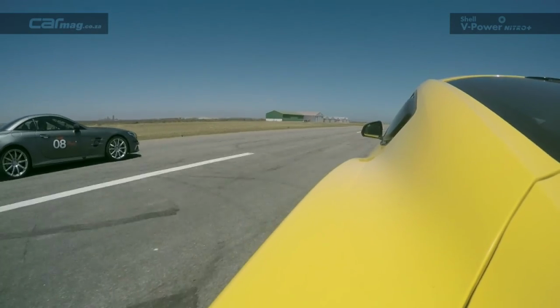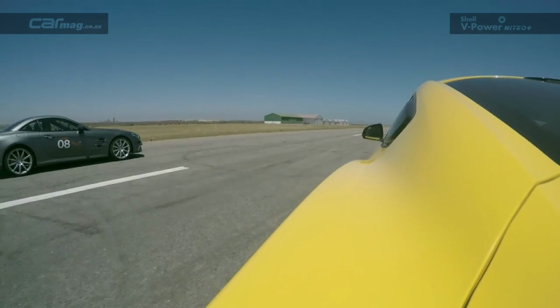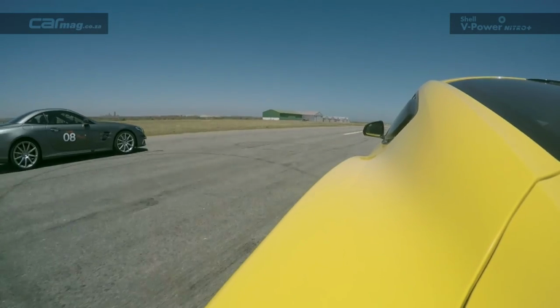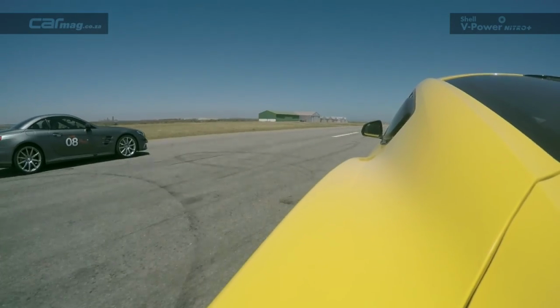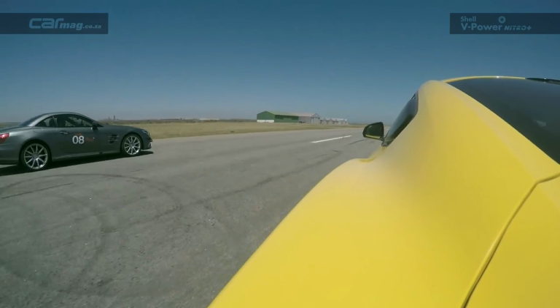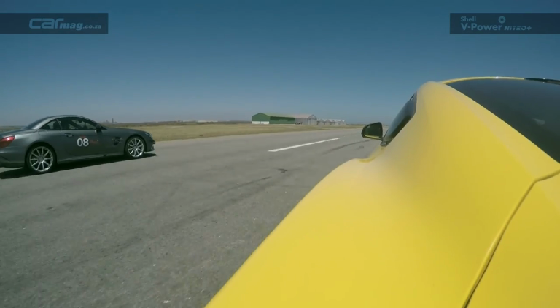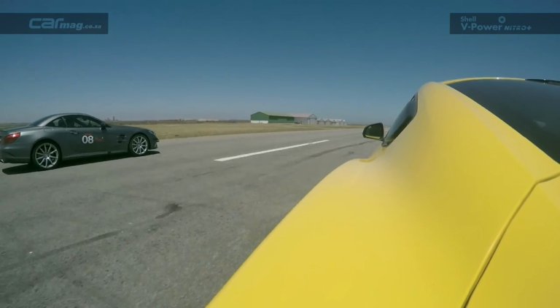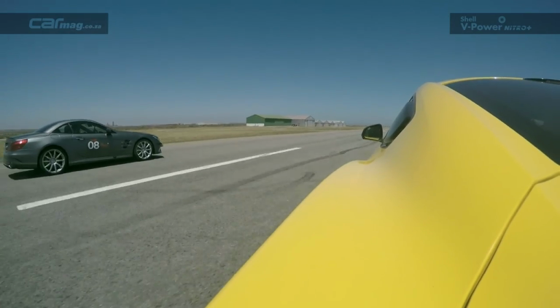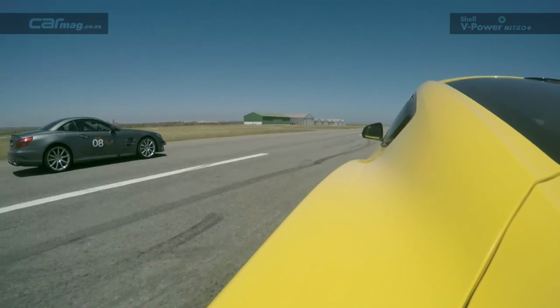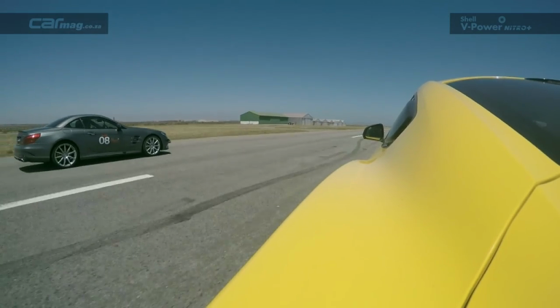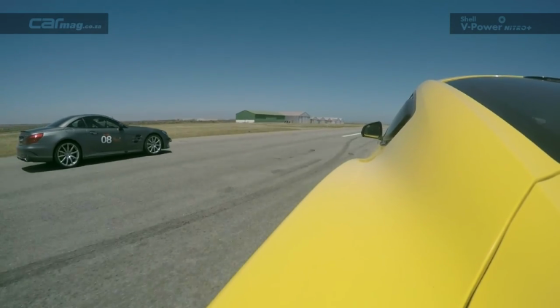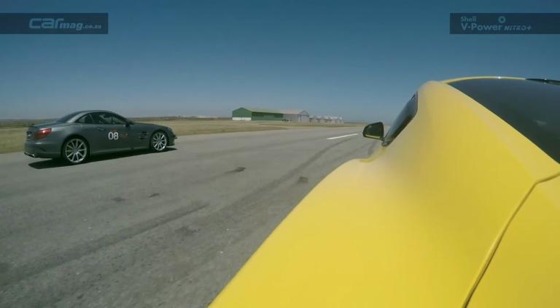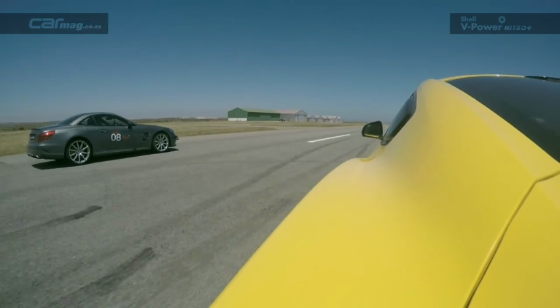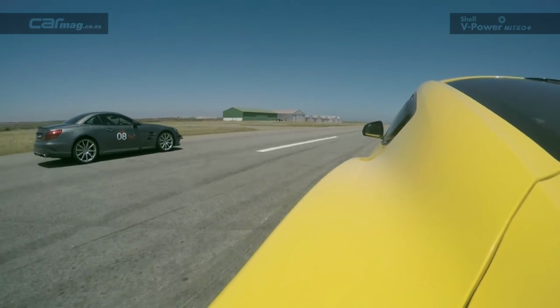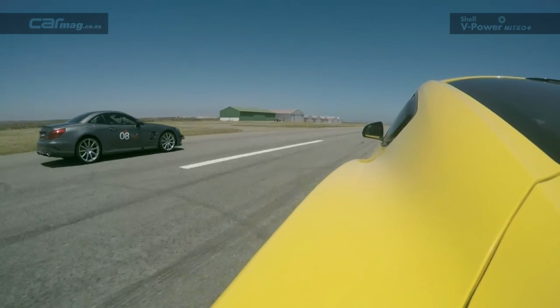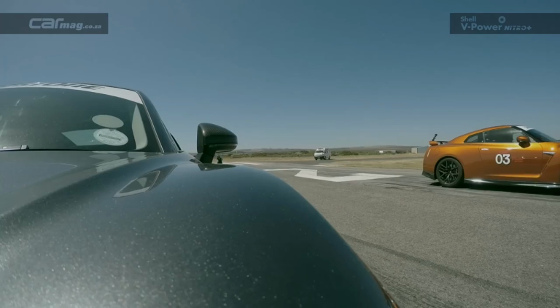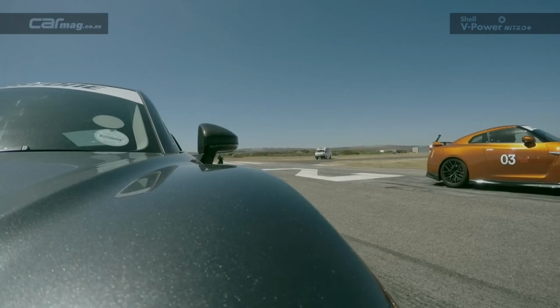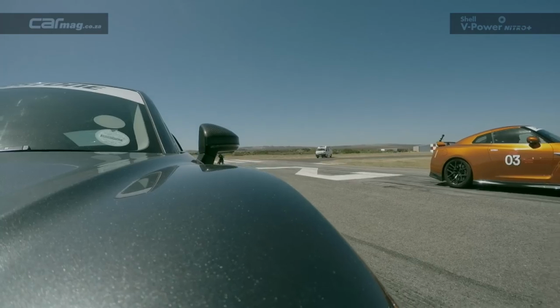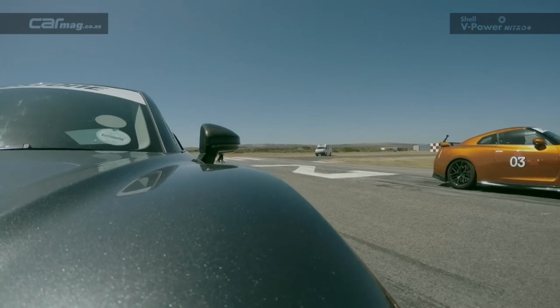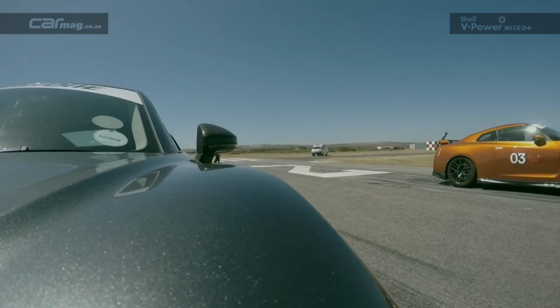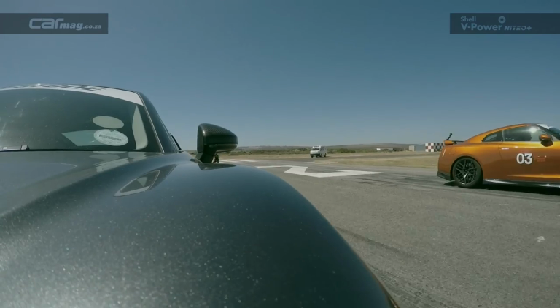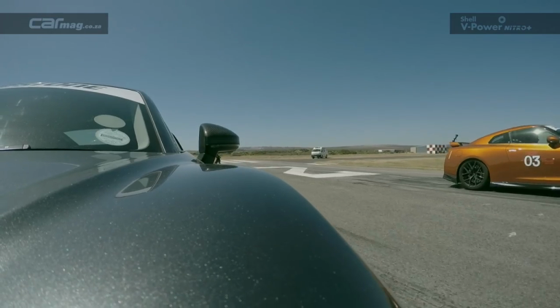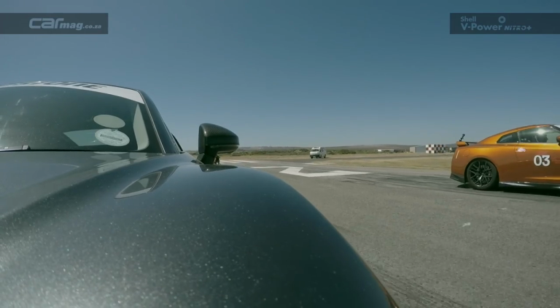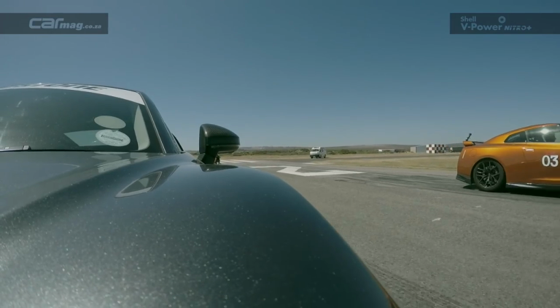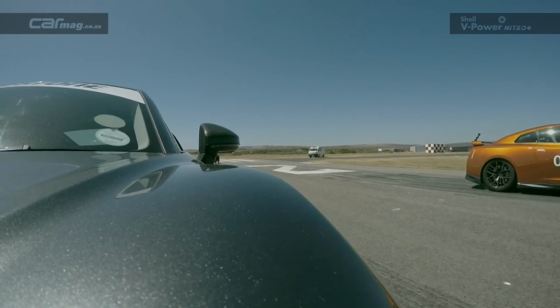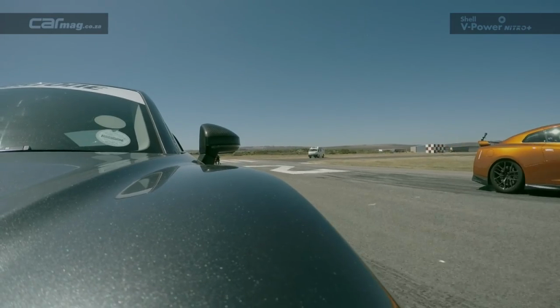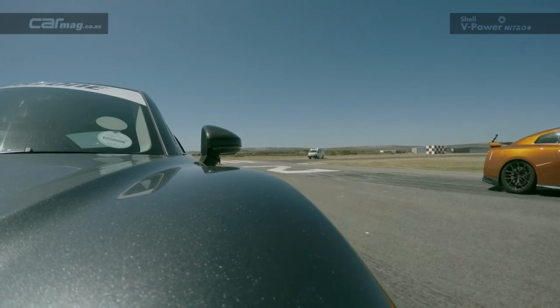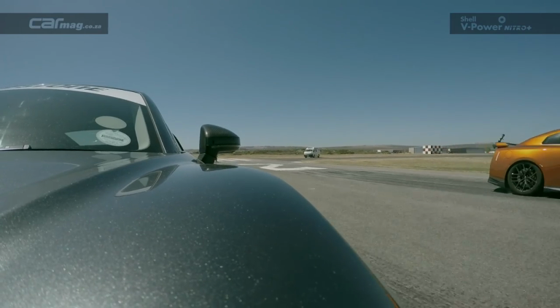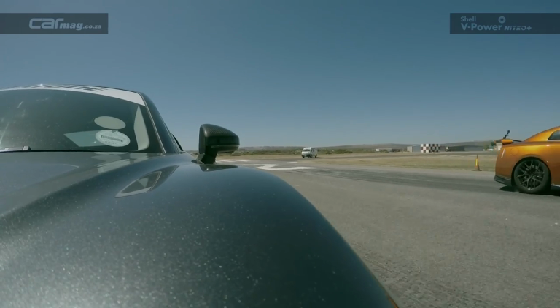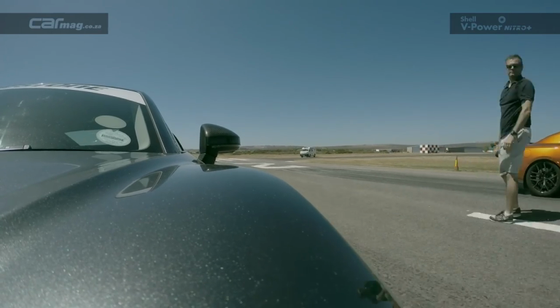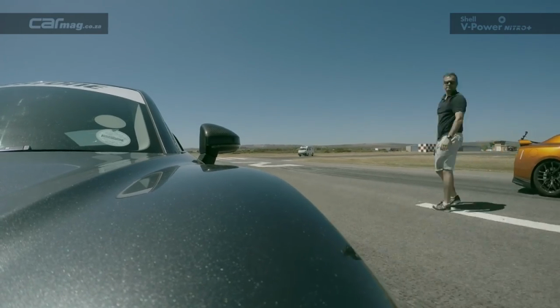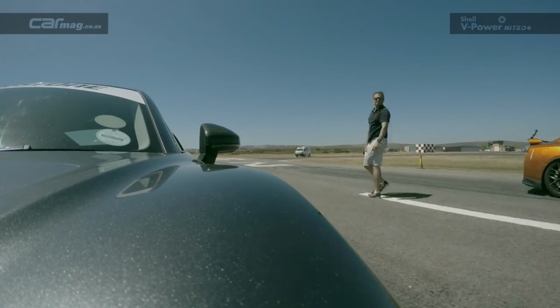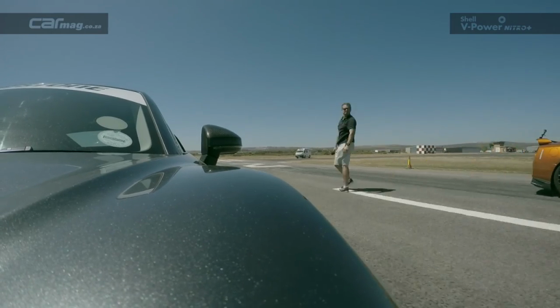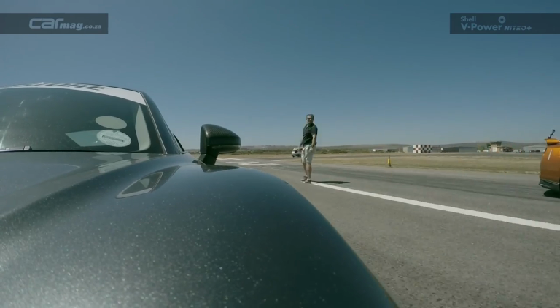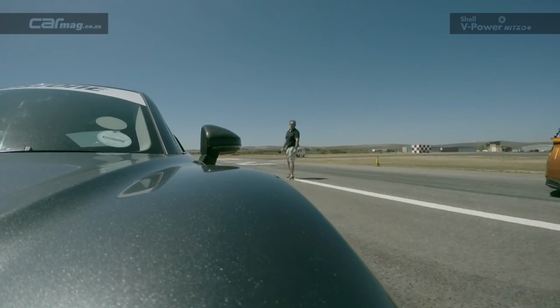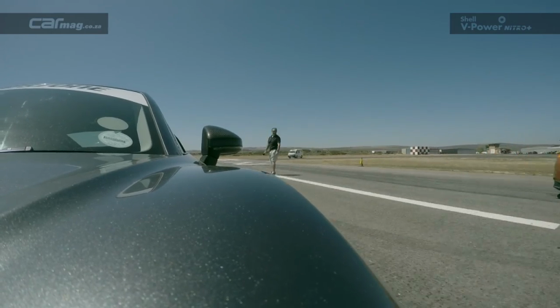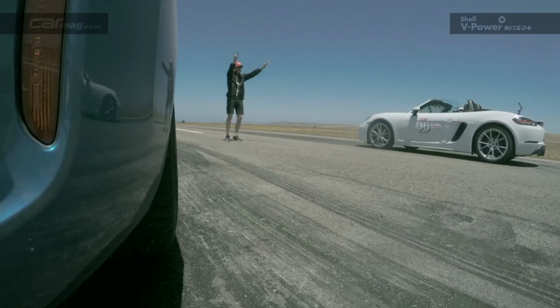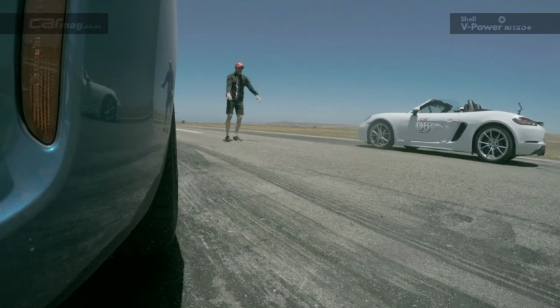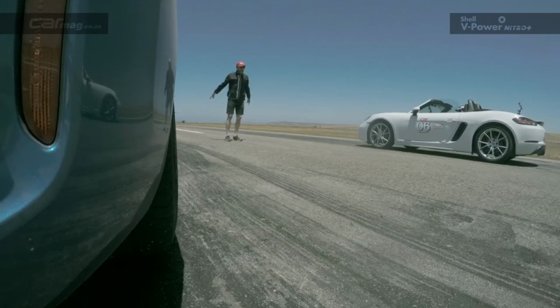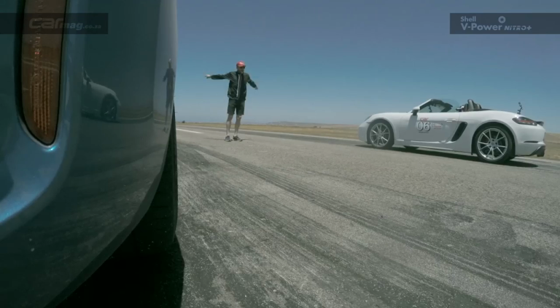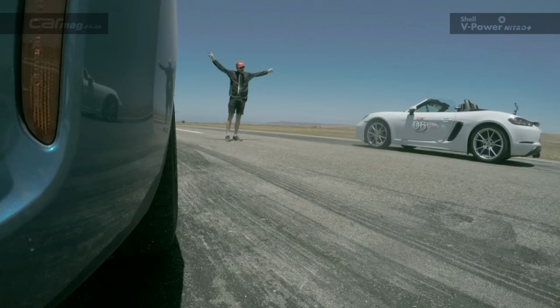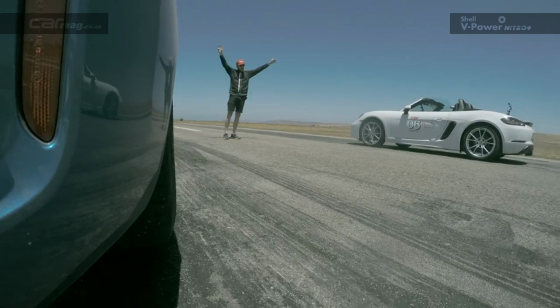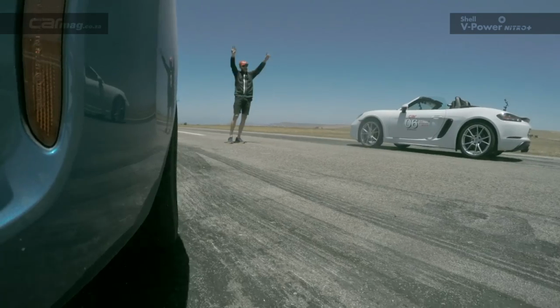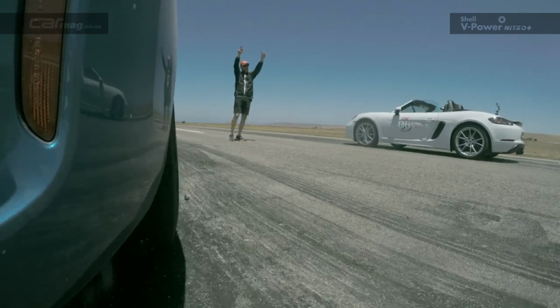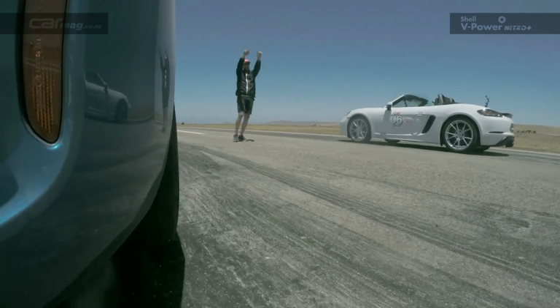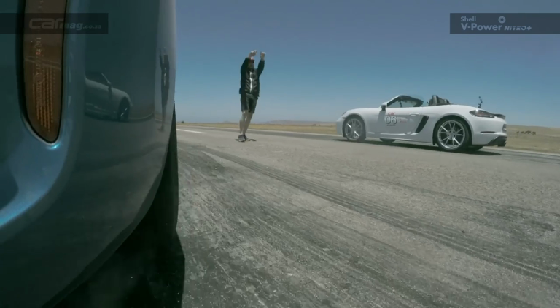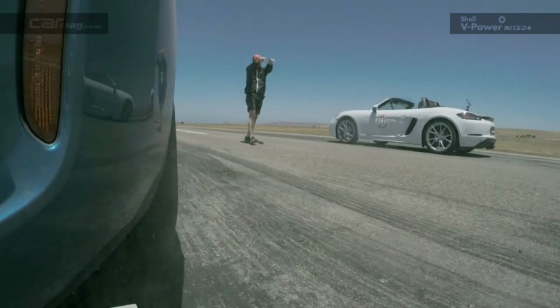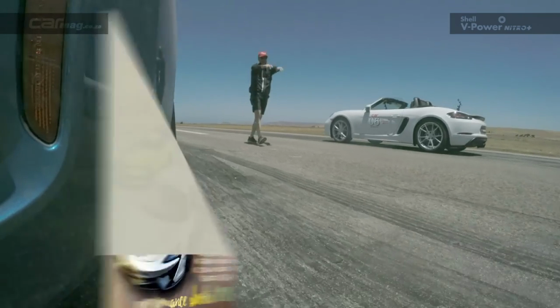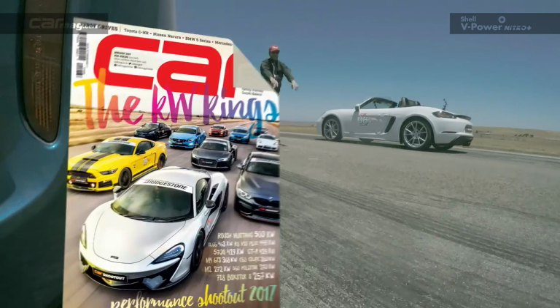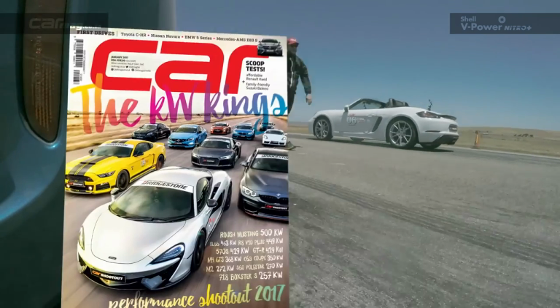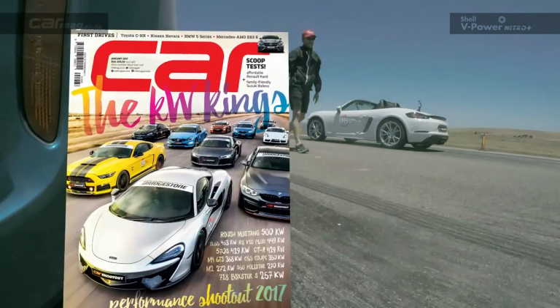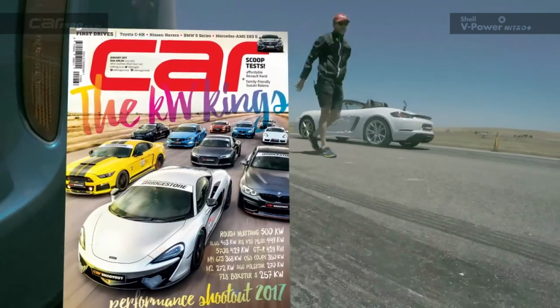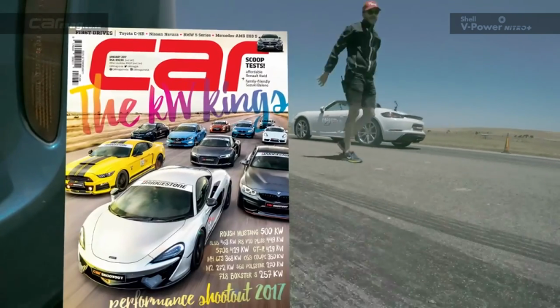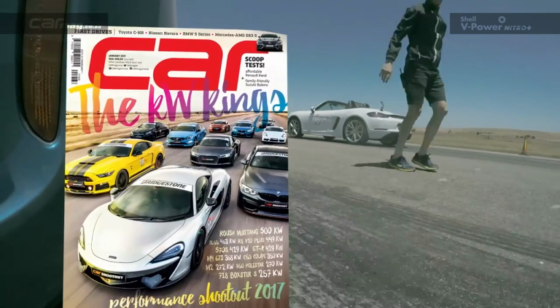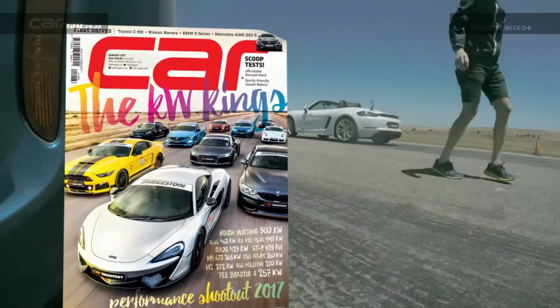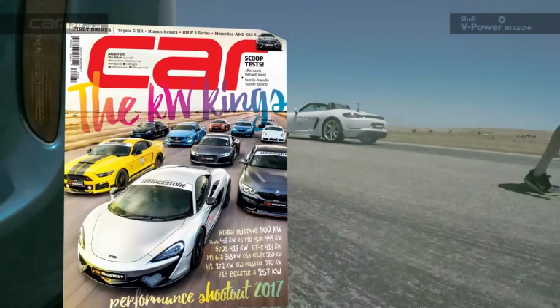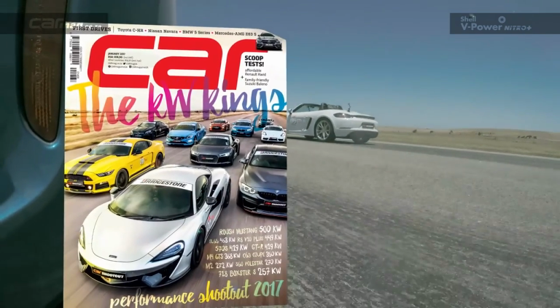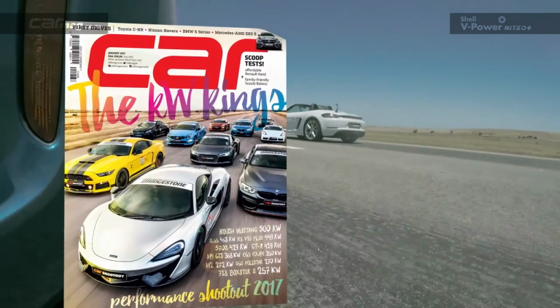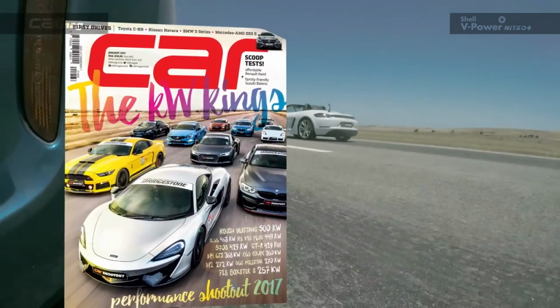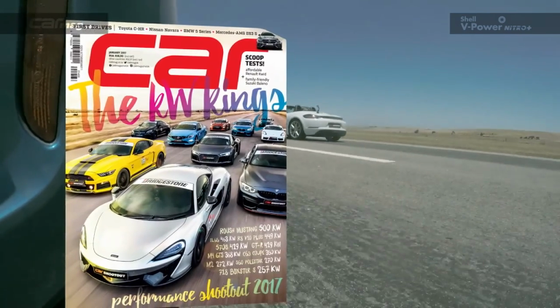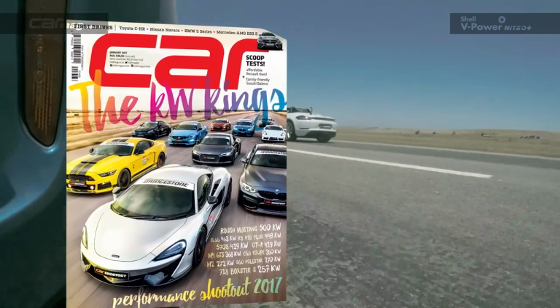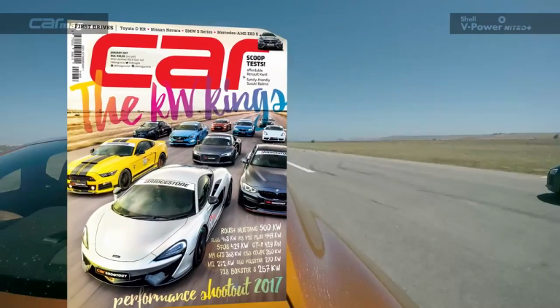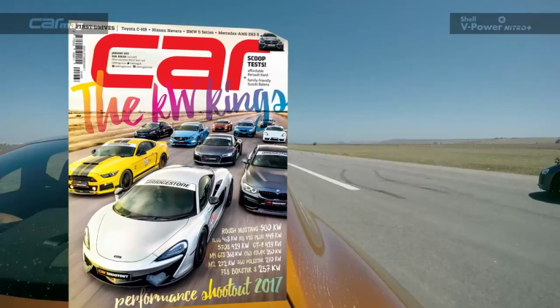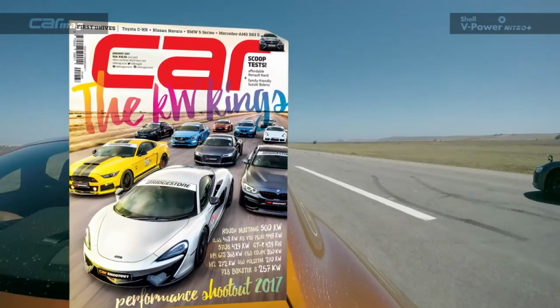It's been a very memorable four days for the car team. Read all about it in the January 2017 issue.